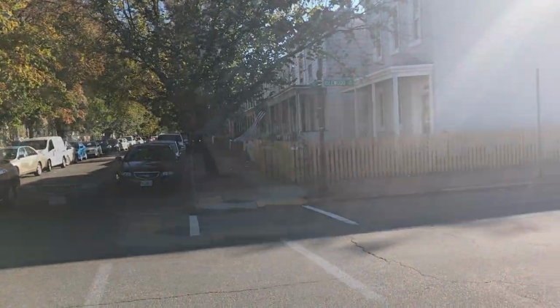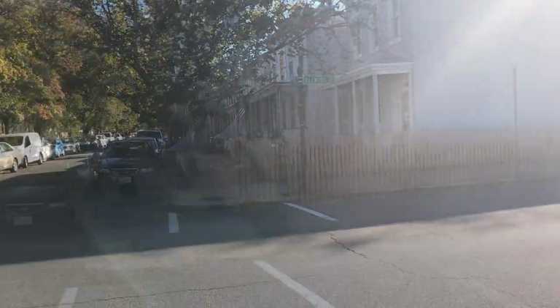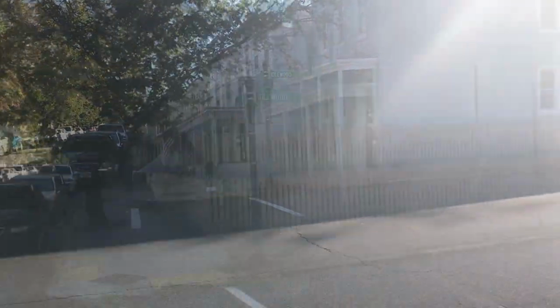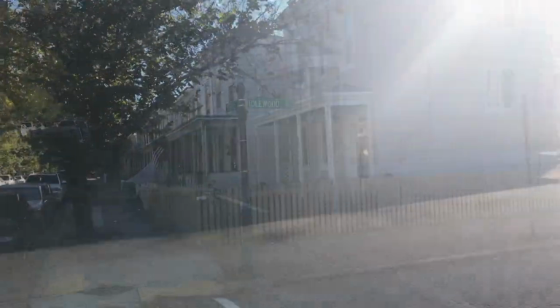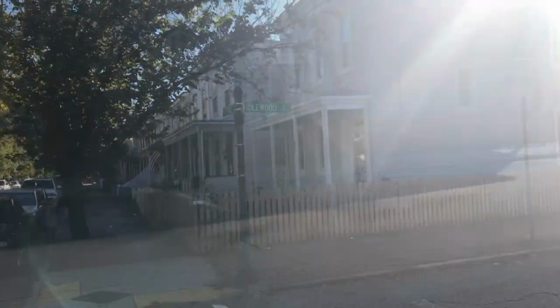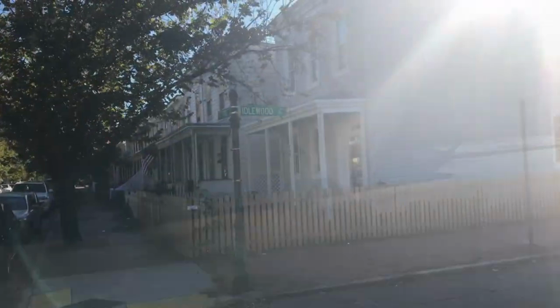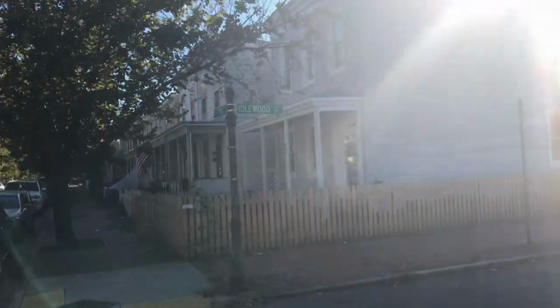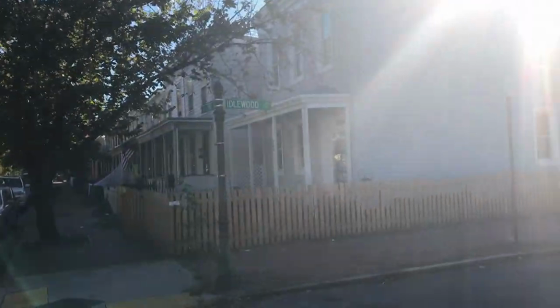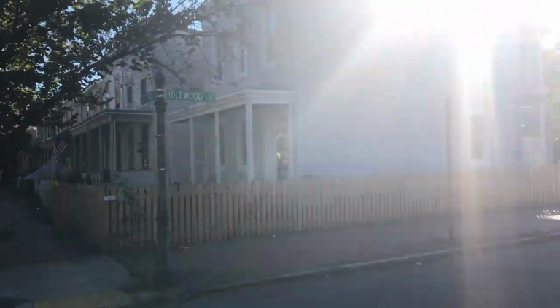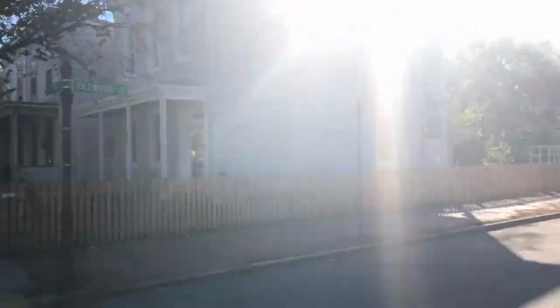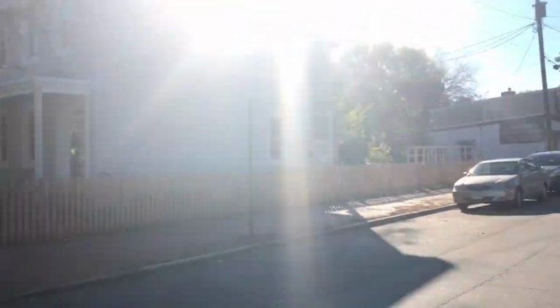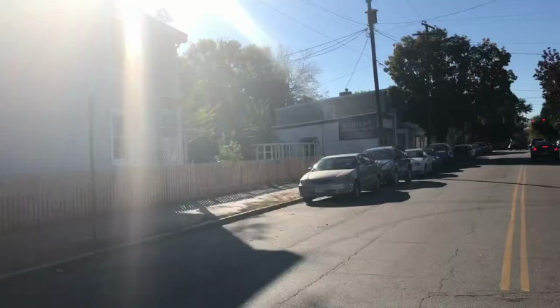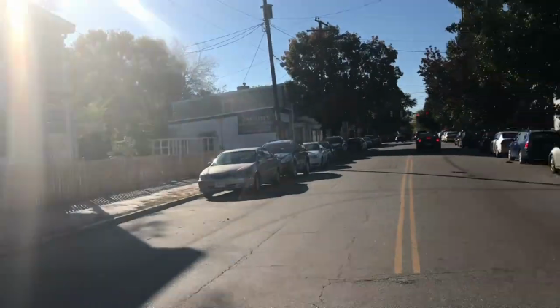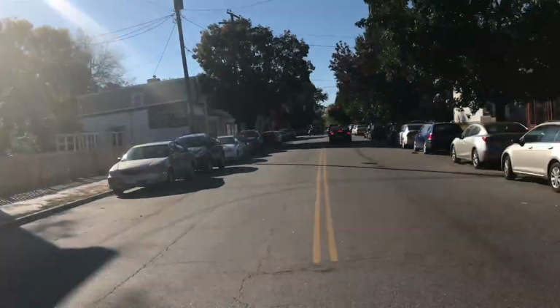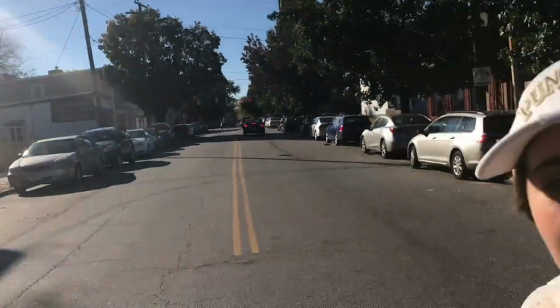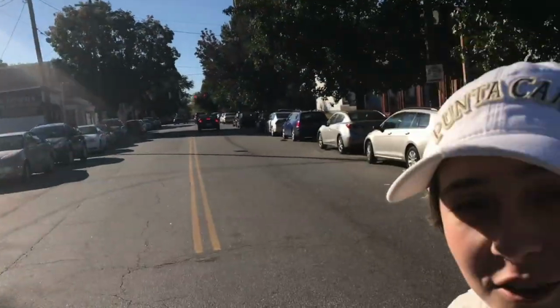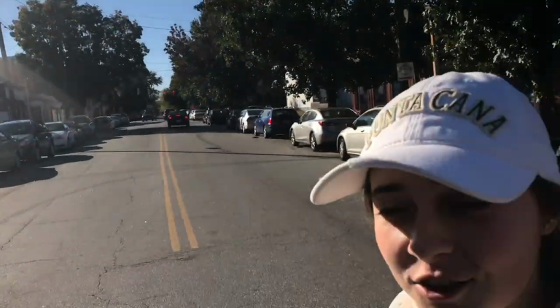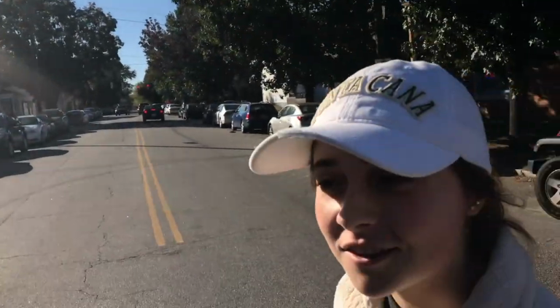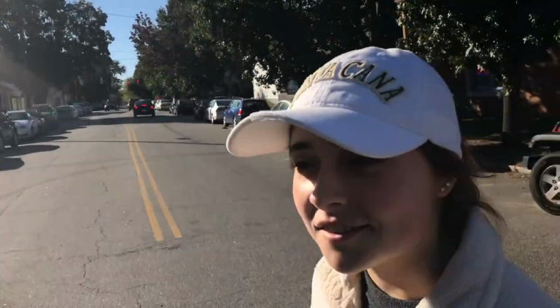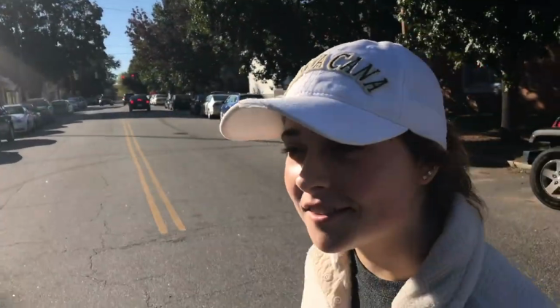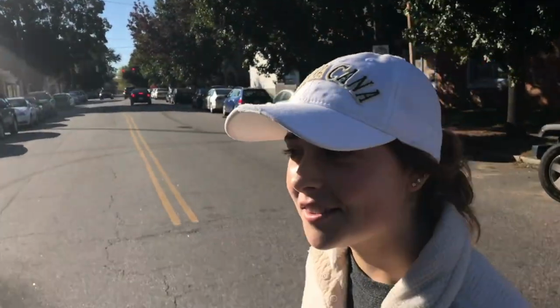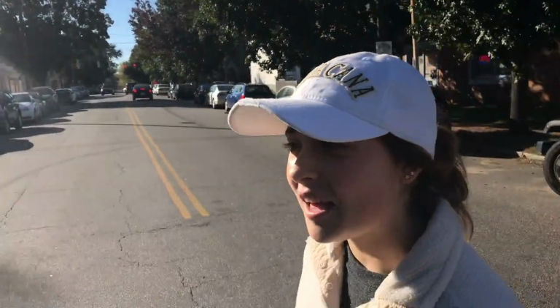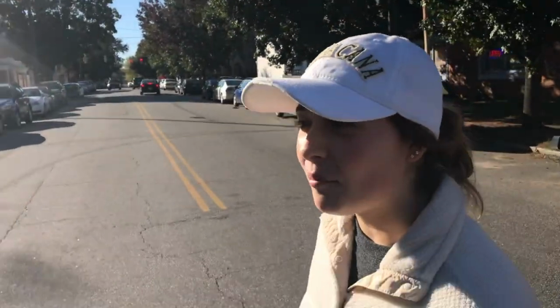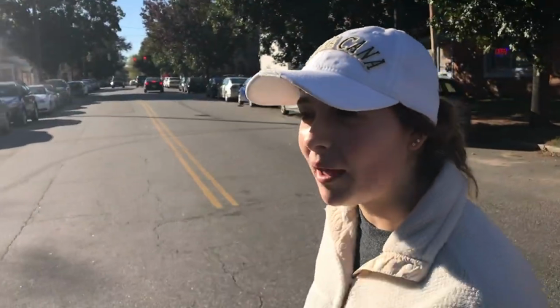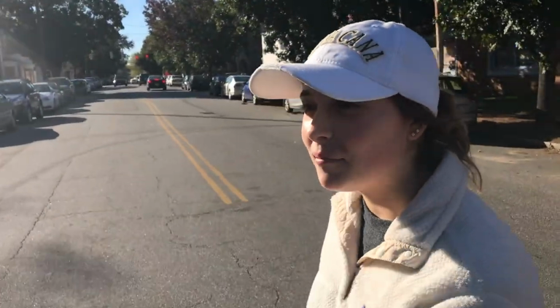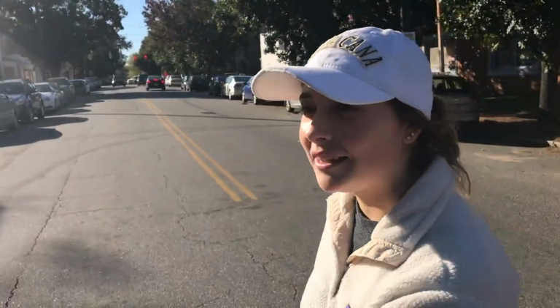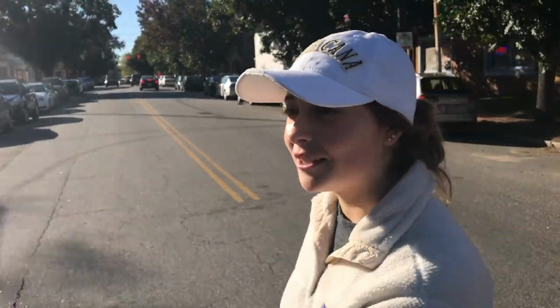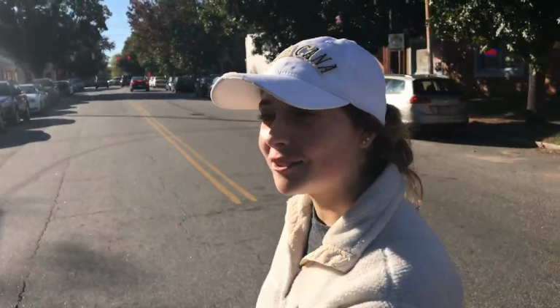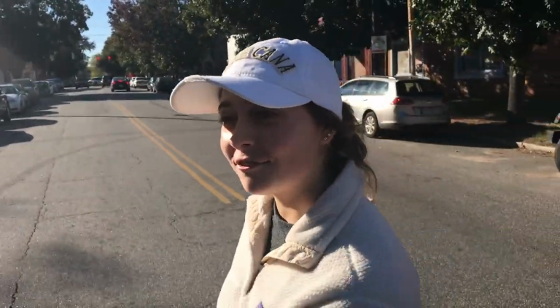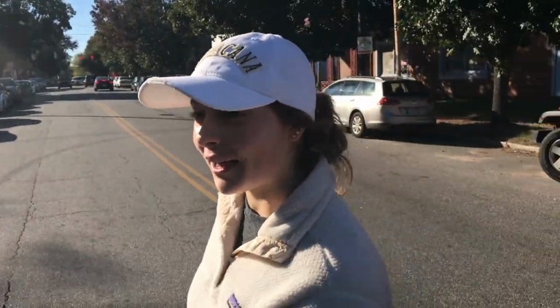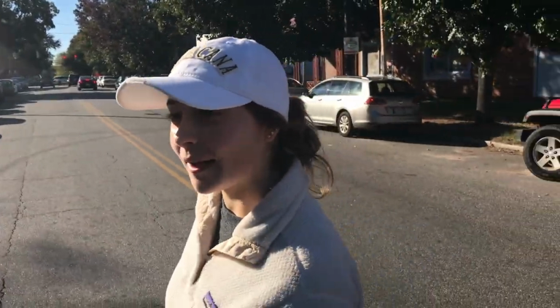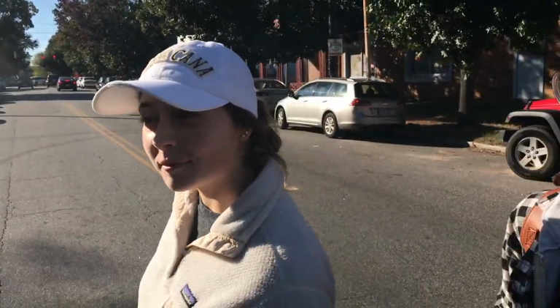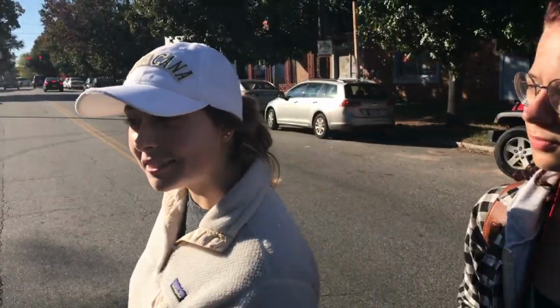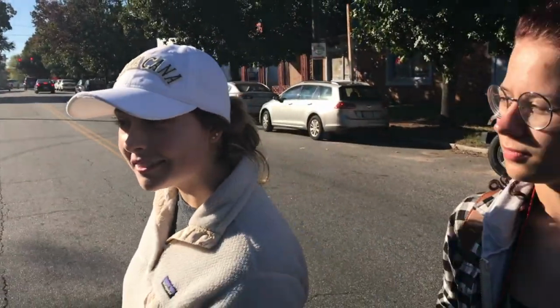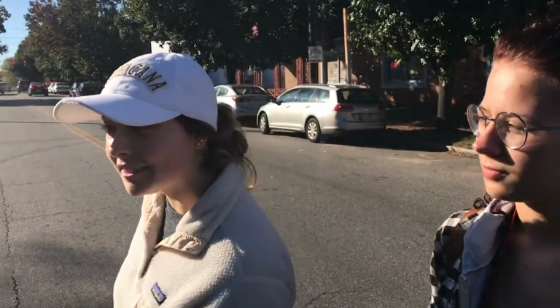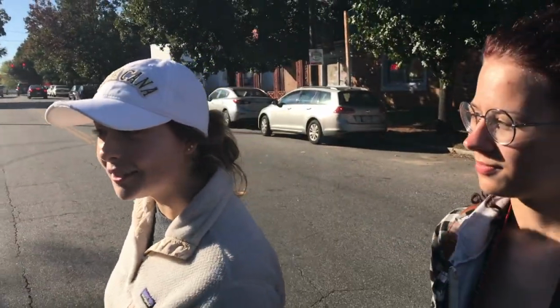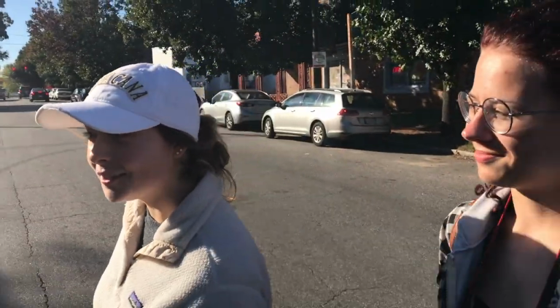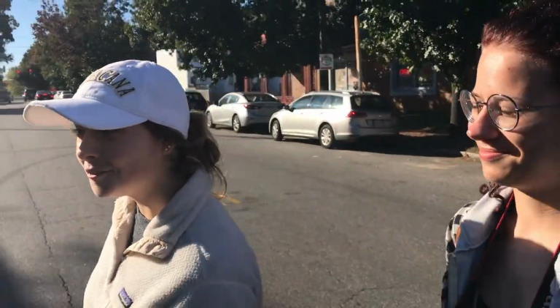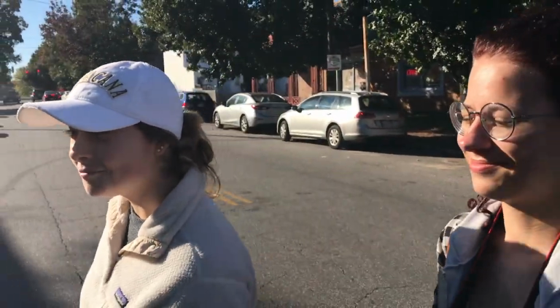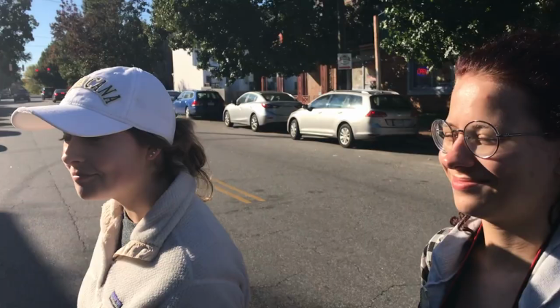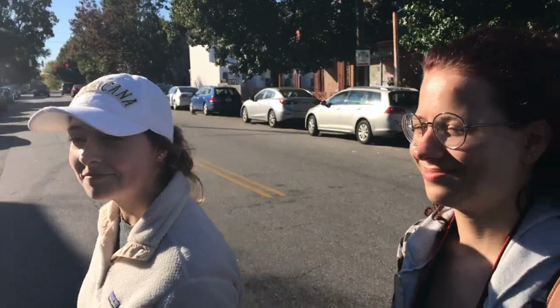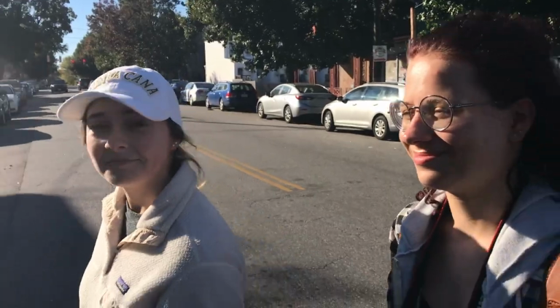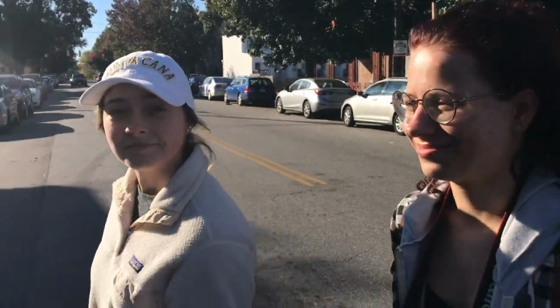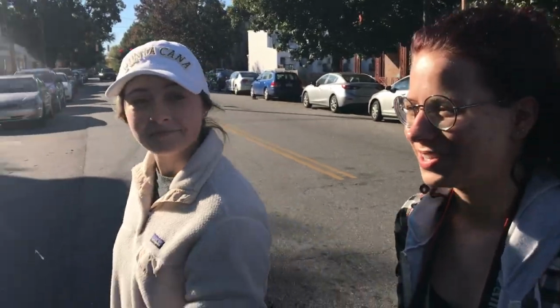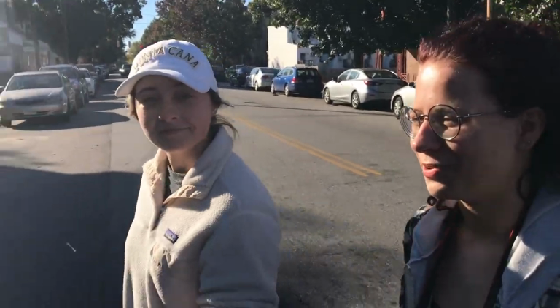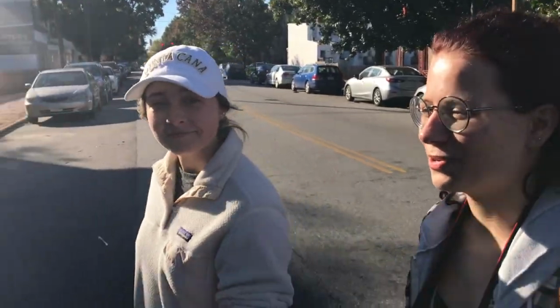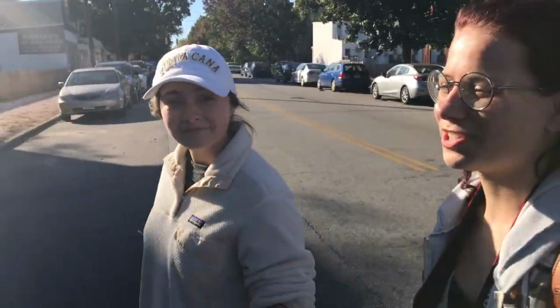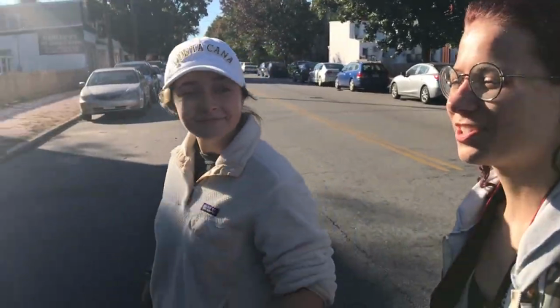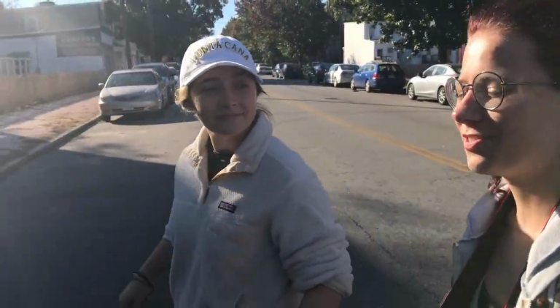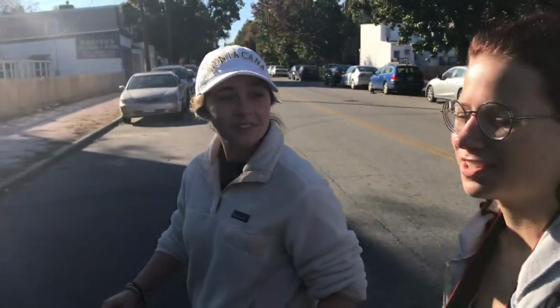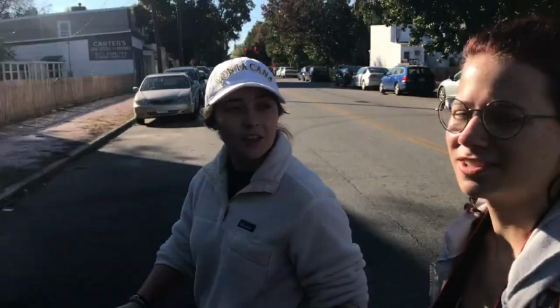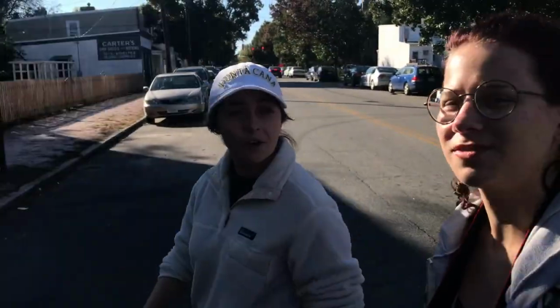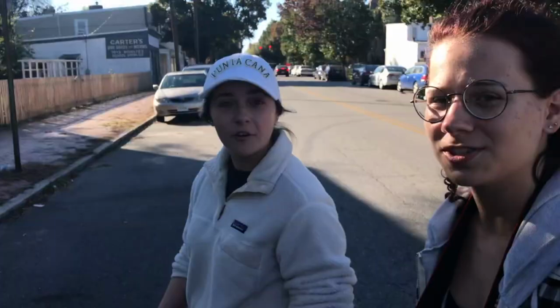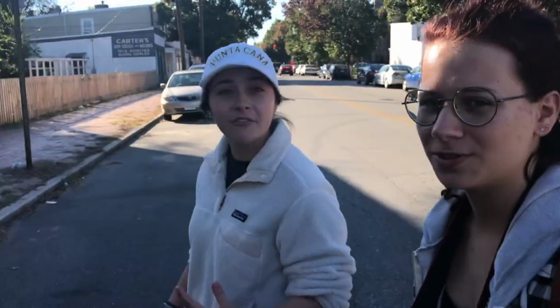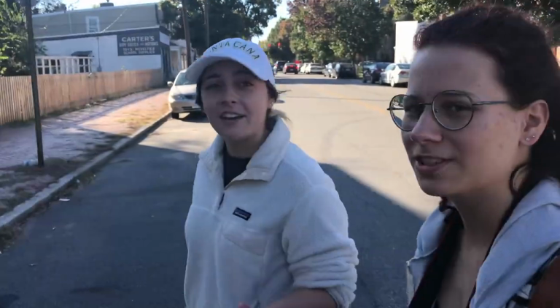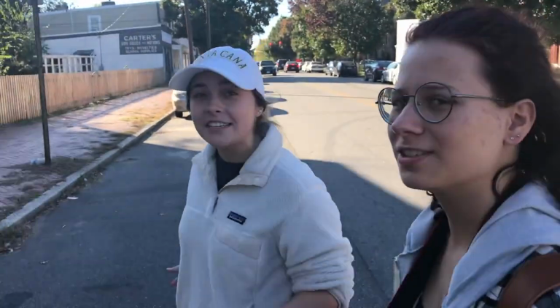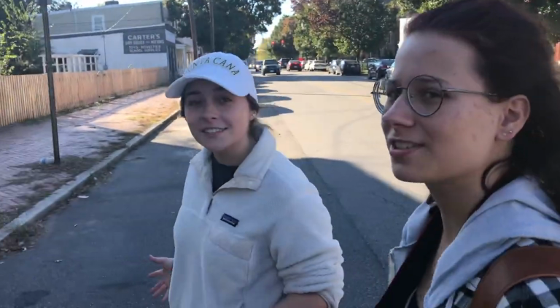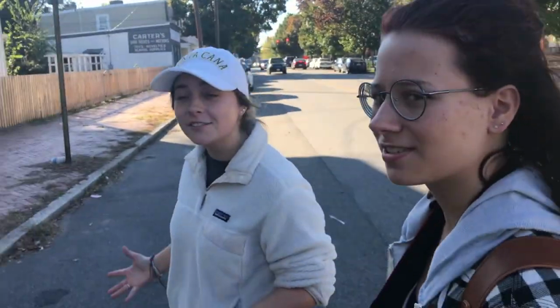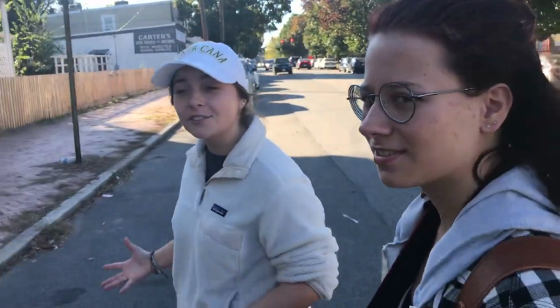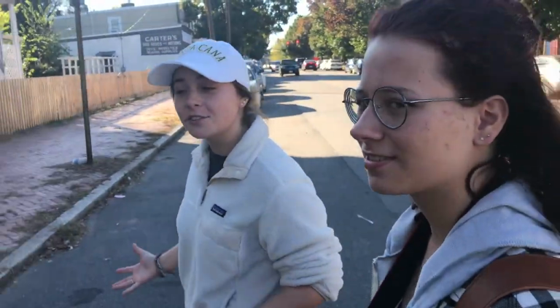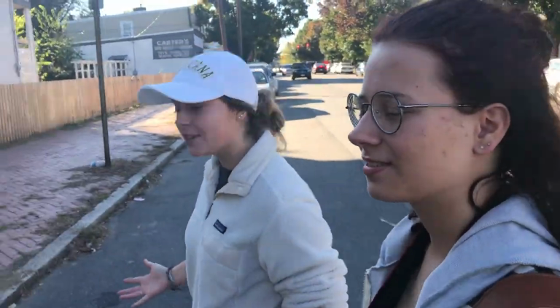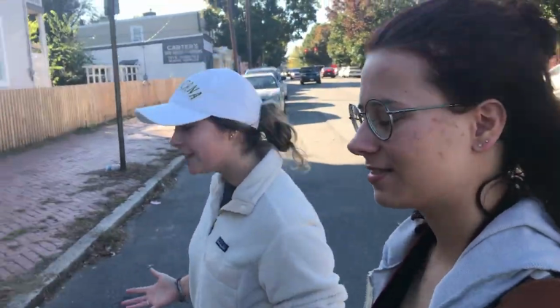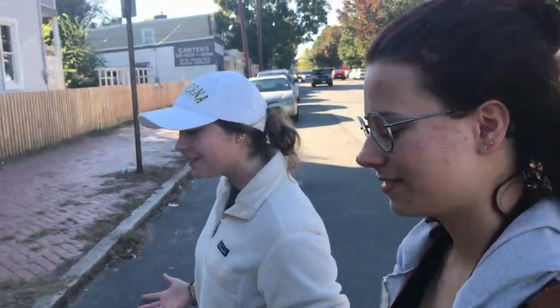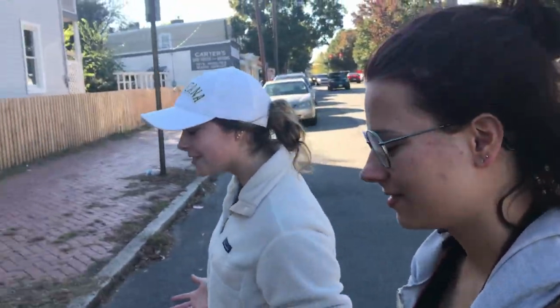A lot of students rent or buy the houses here so they can live close to campus. There are a lot of Halloween decorations — that might mean there are families here or just festive students.